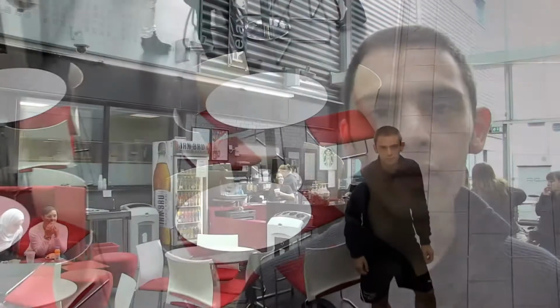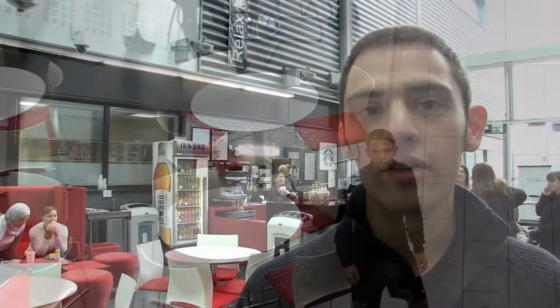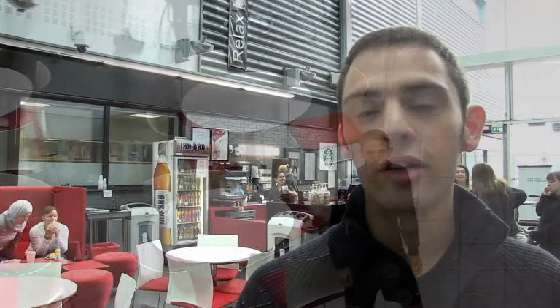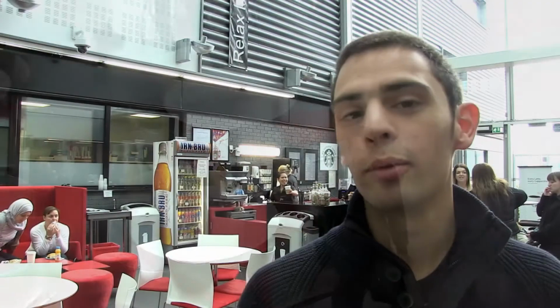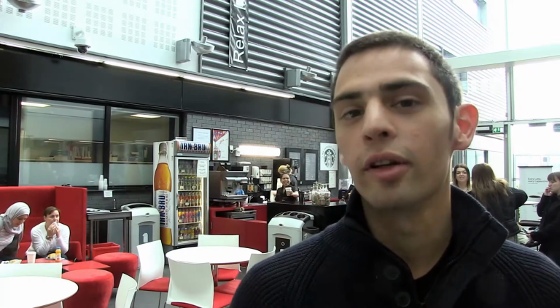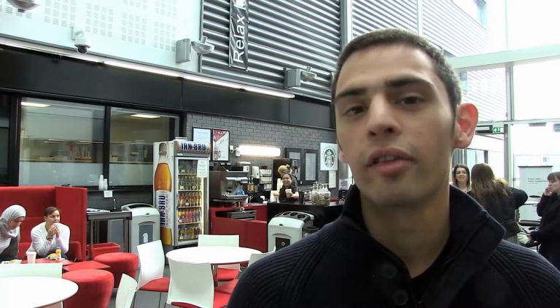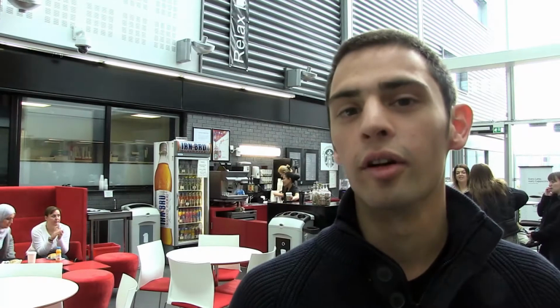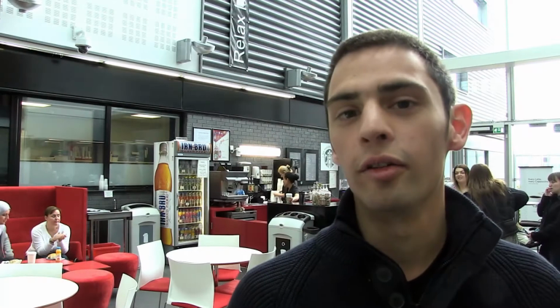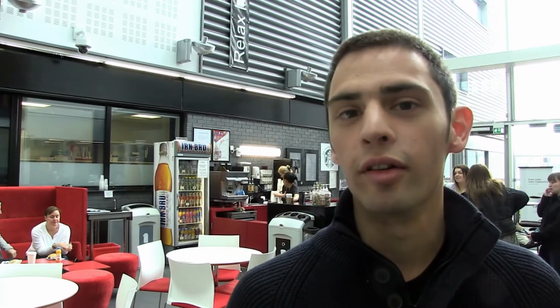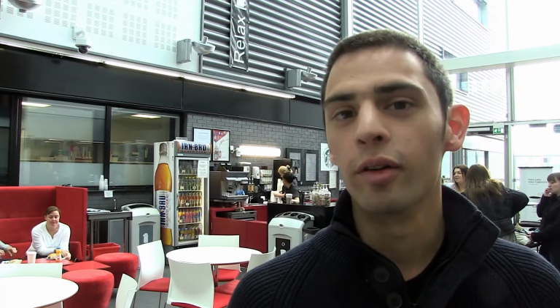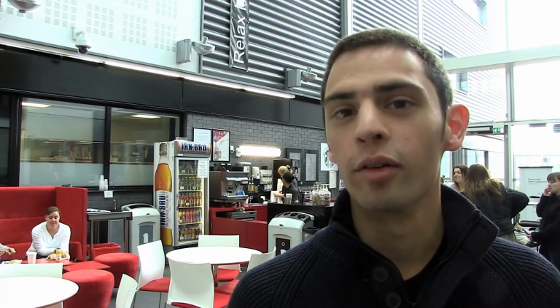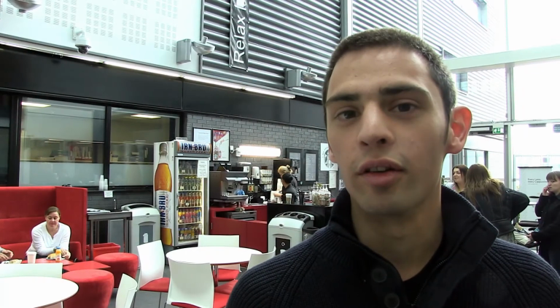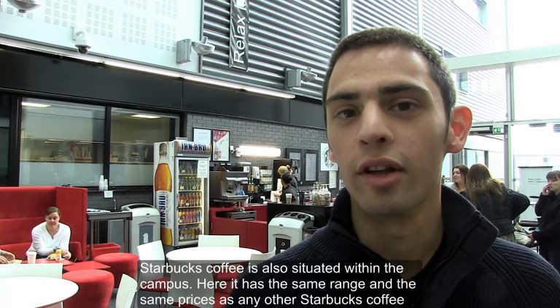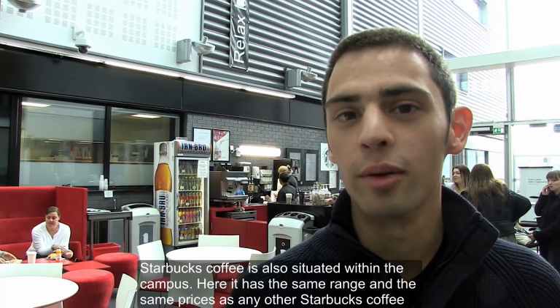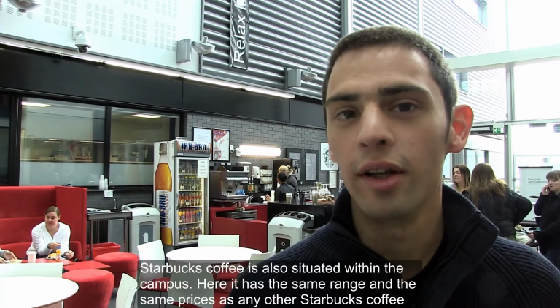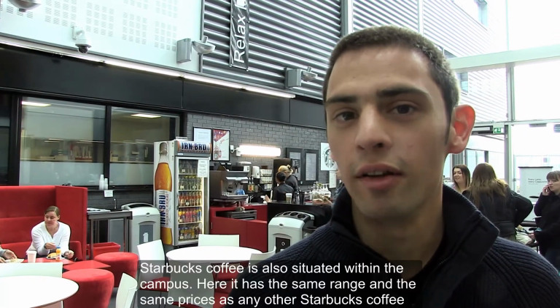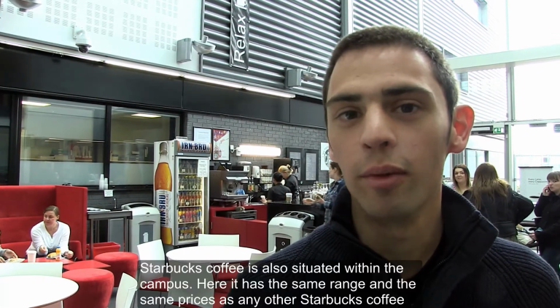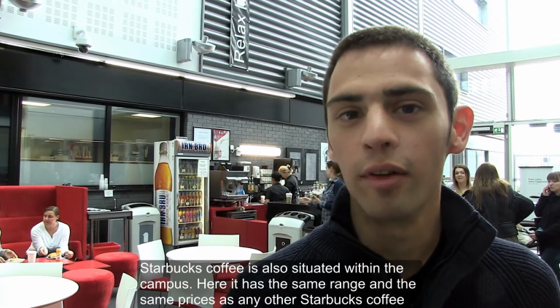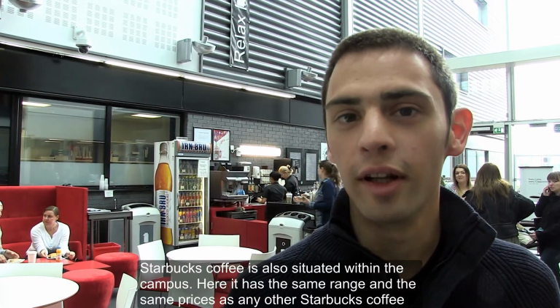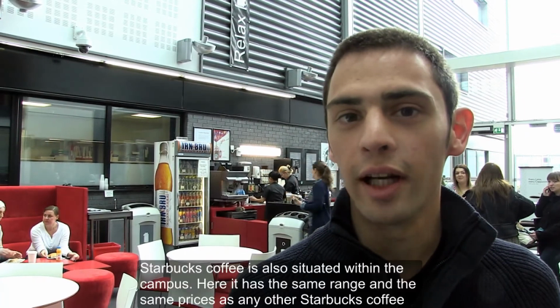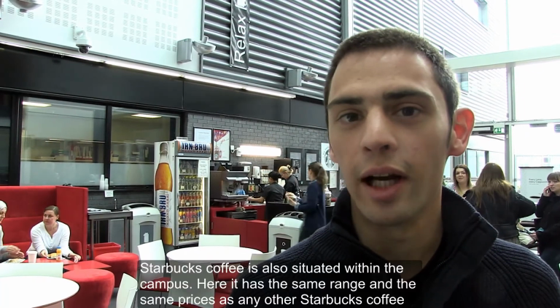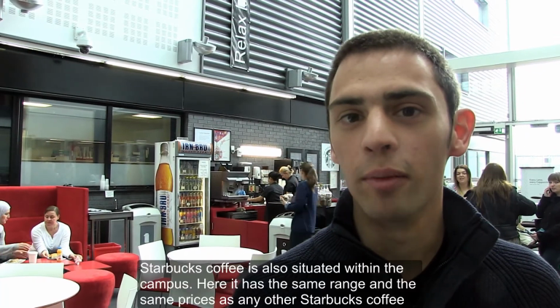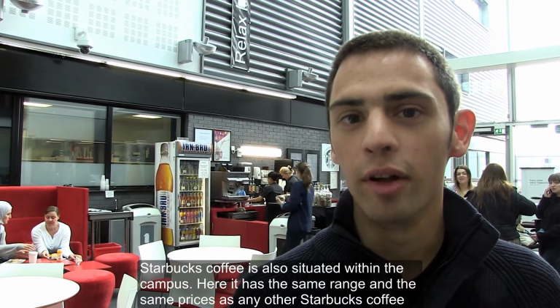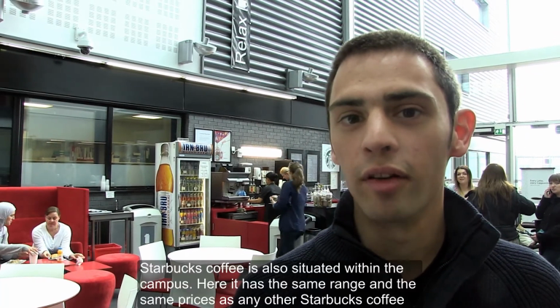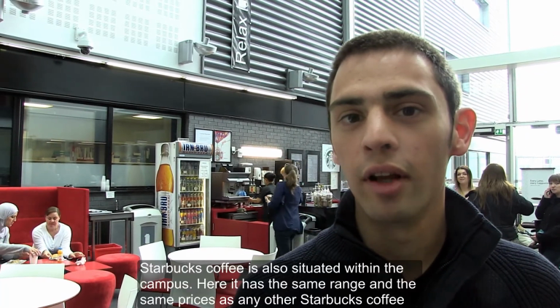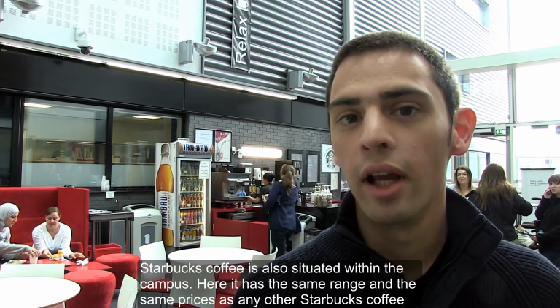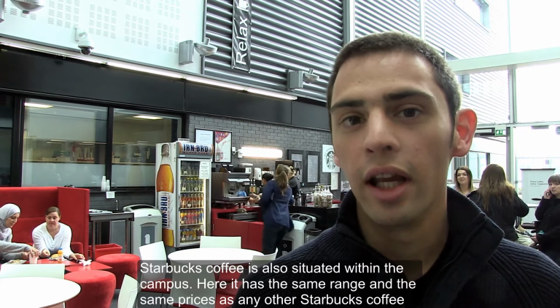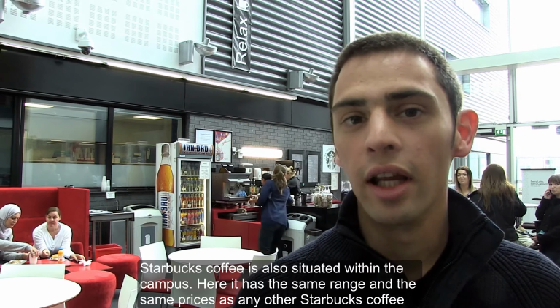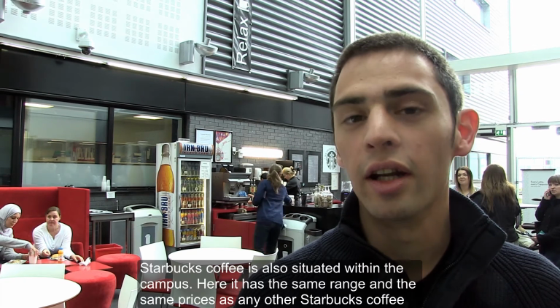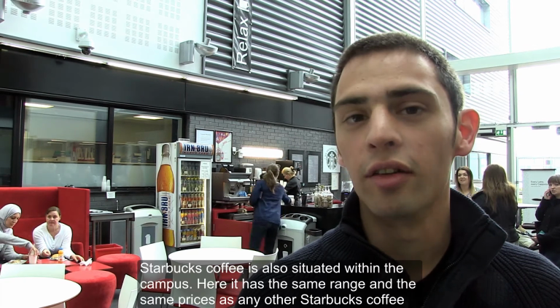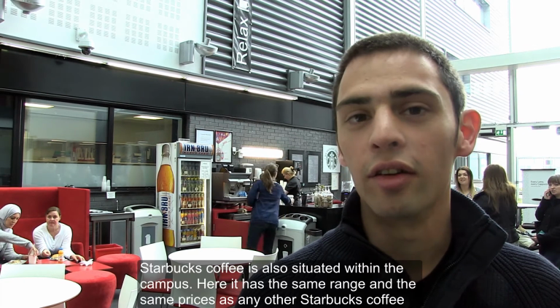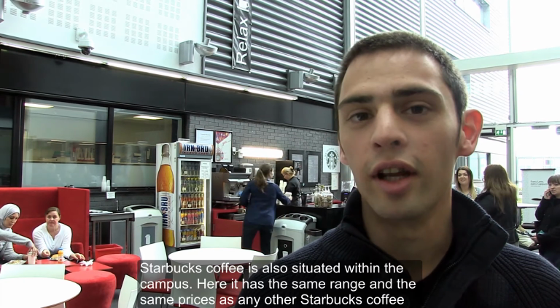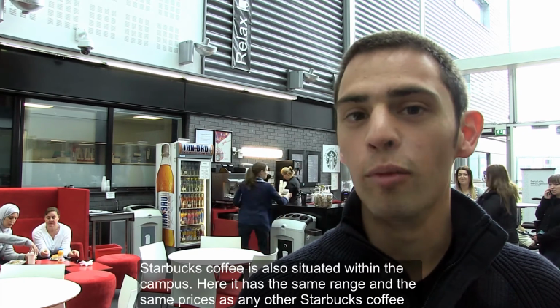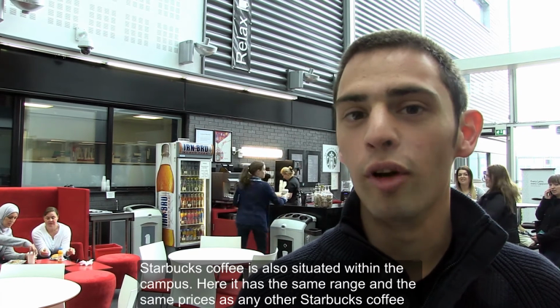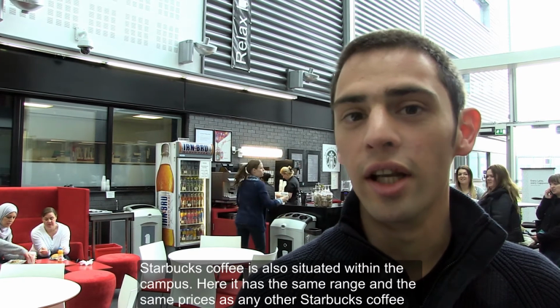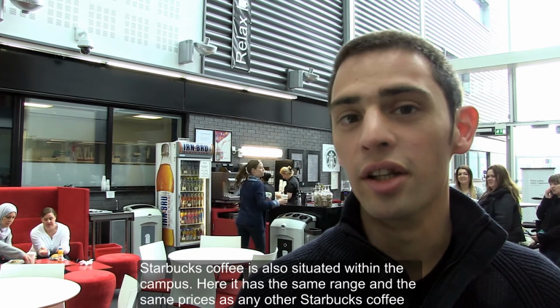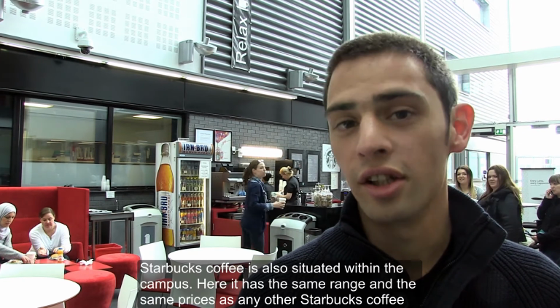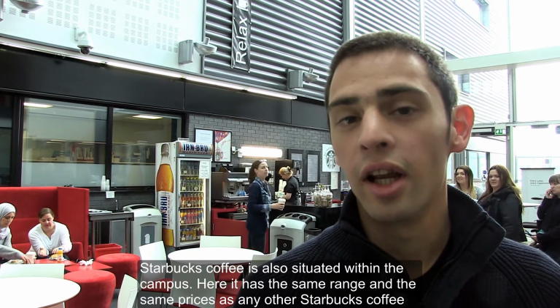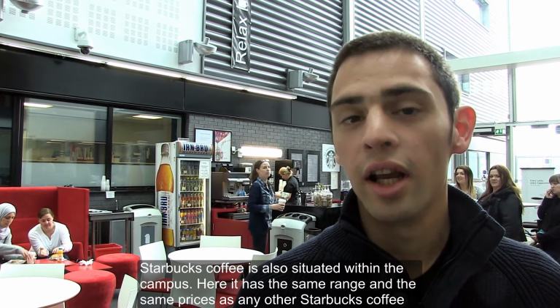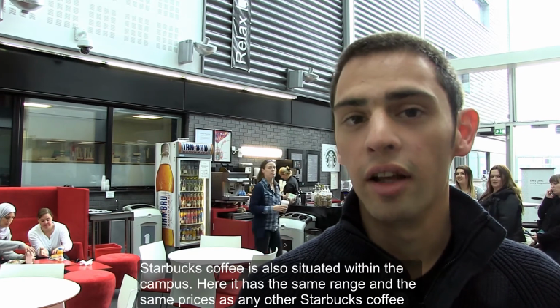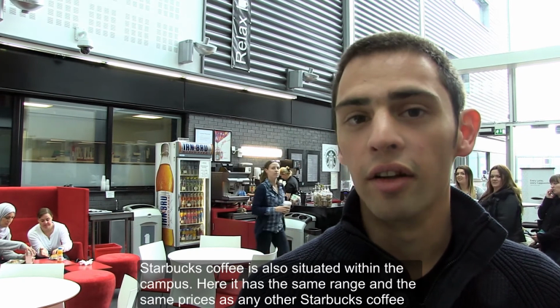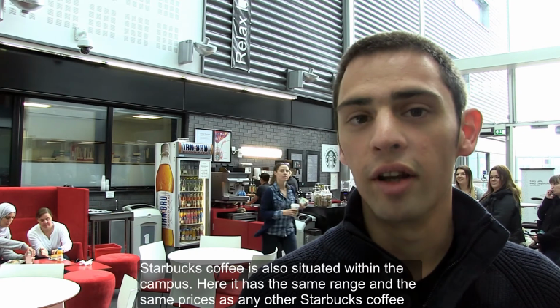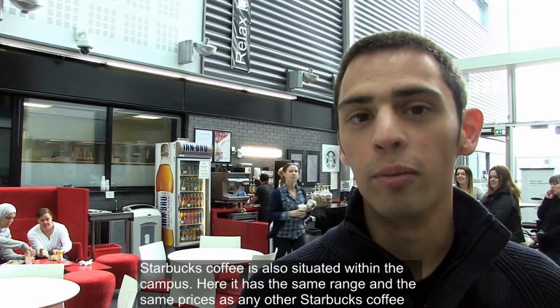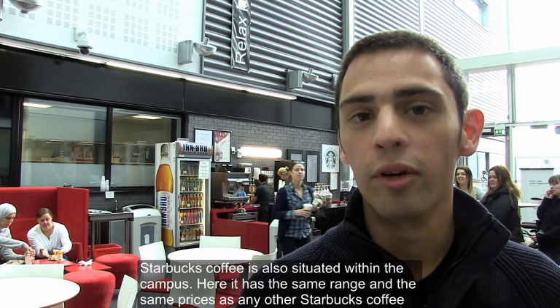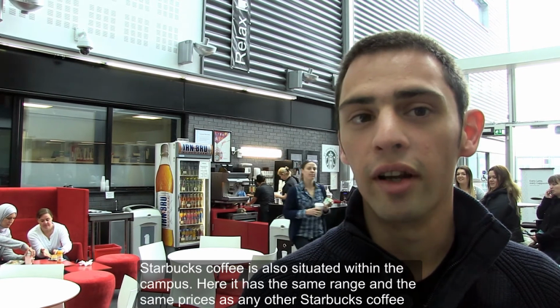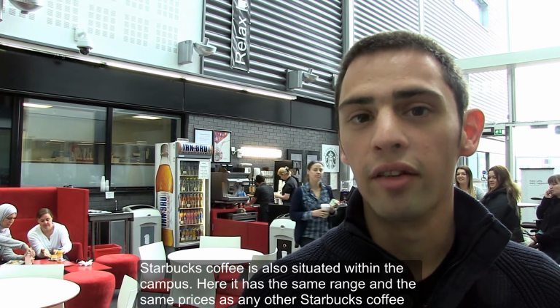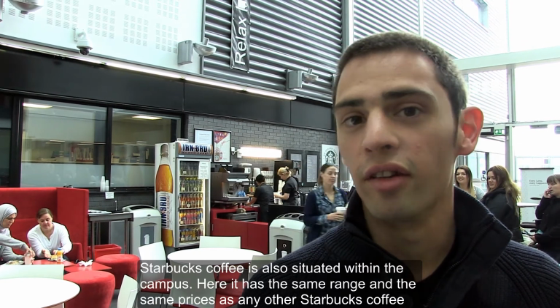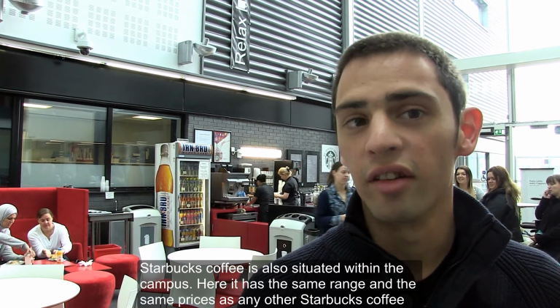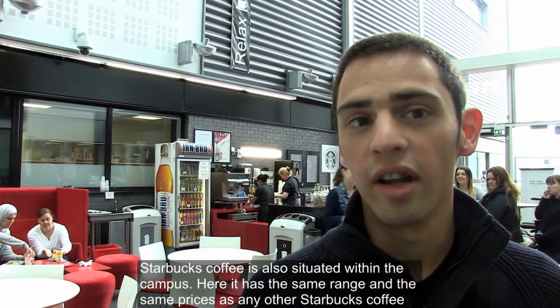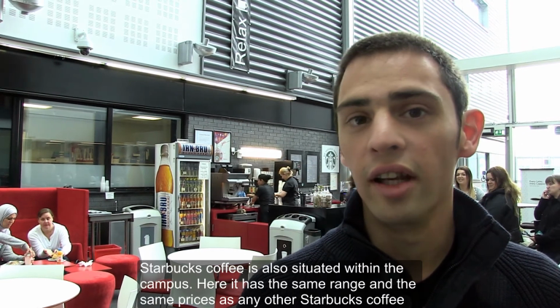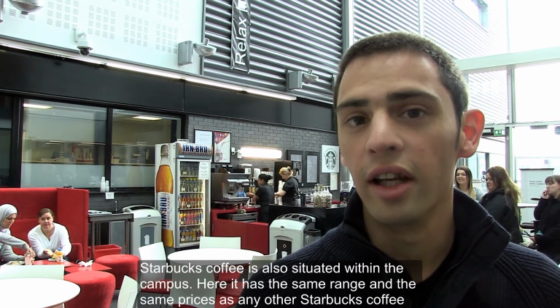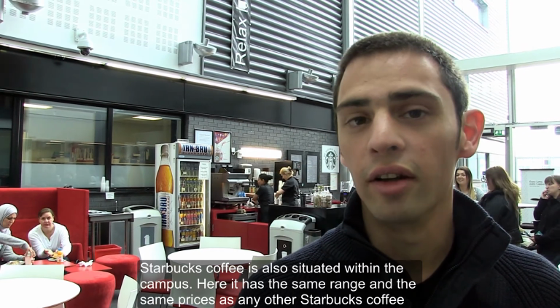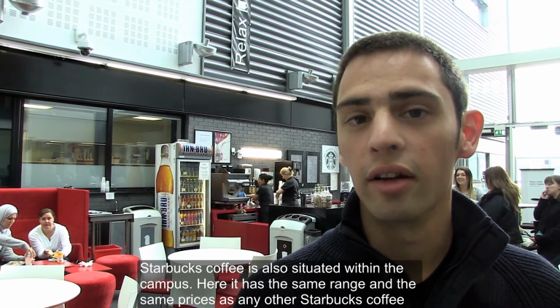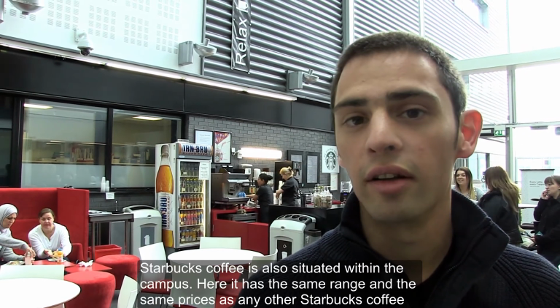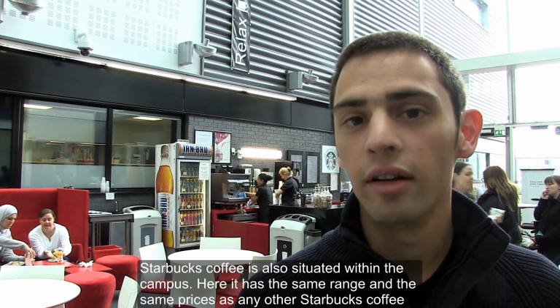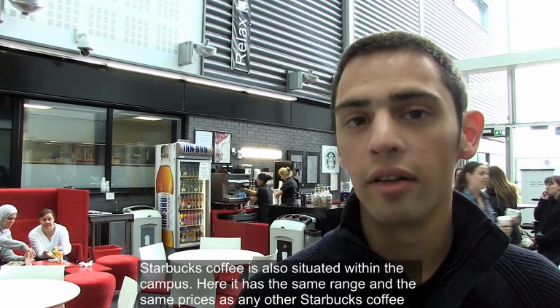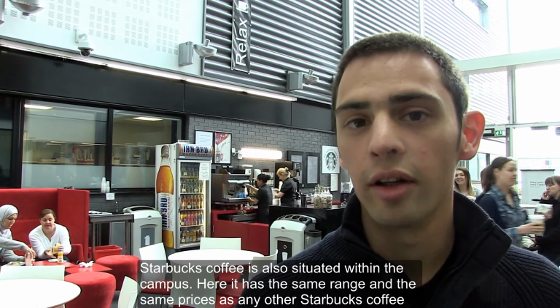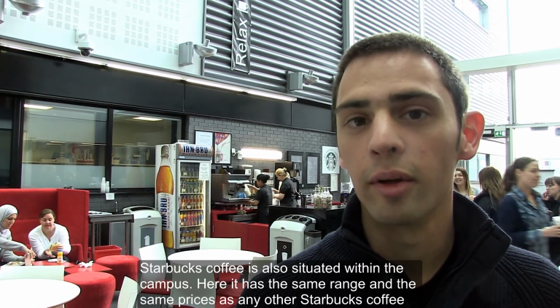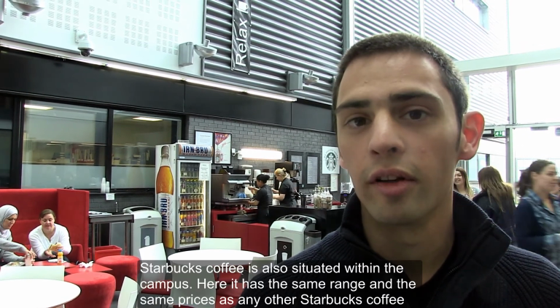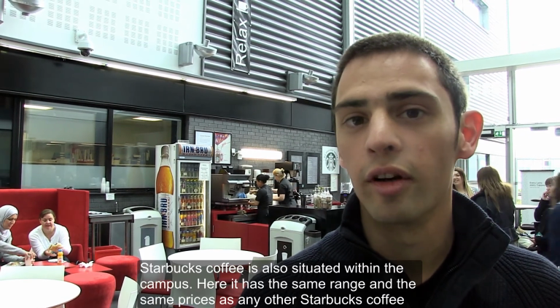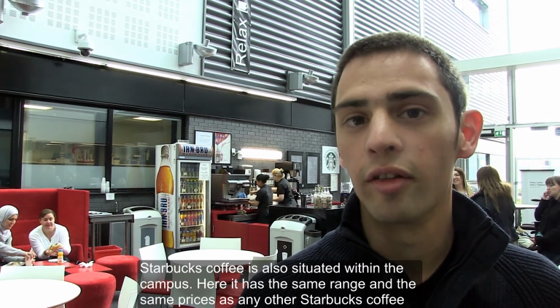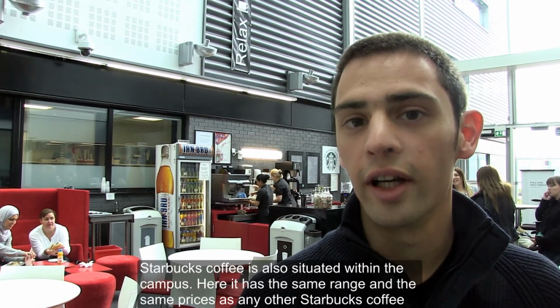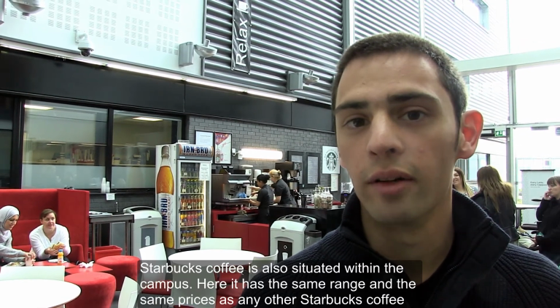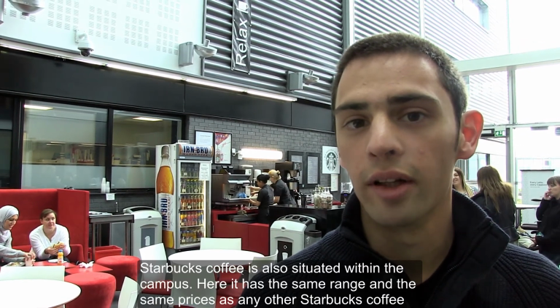Starbucks coffee is also situated within the campus. It has the same range and the same prices as any other Starbucks coffee outlet.